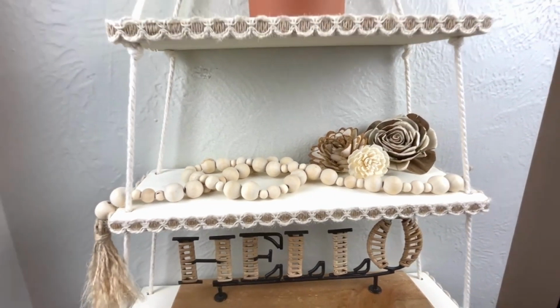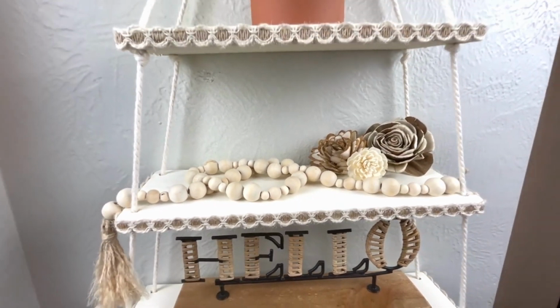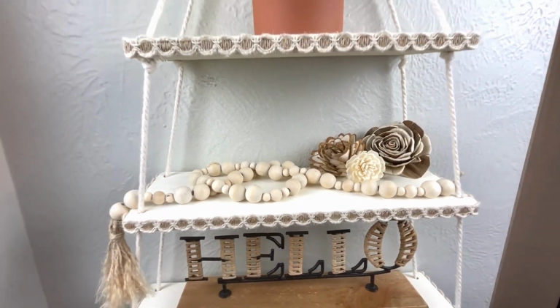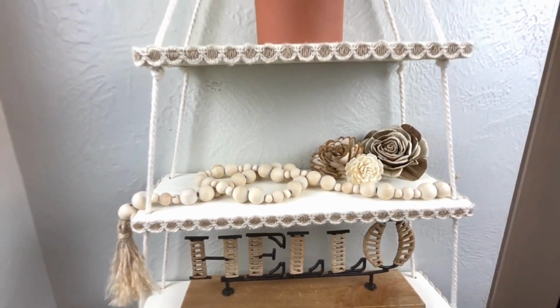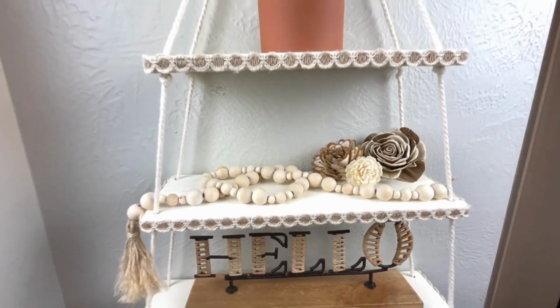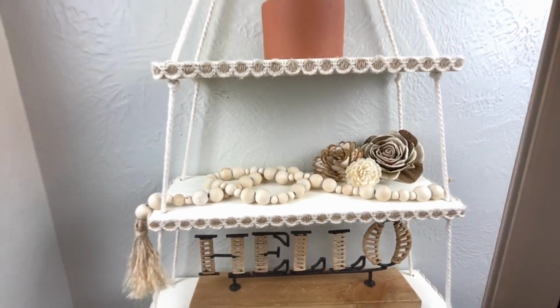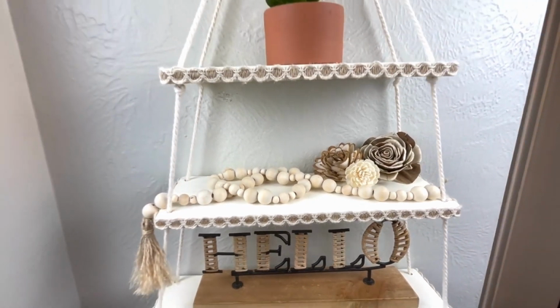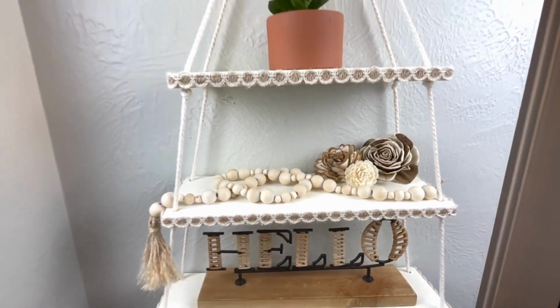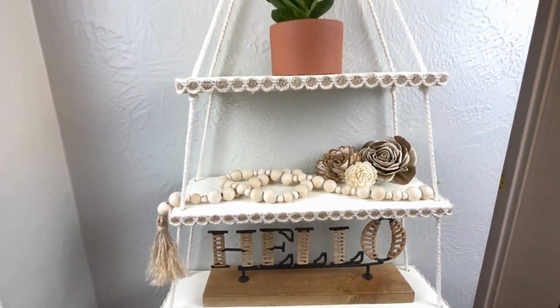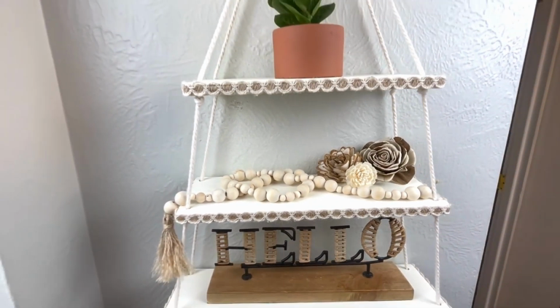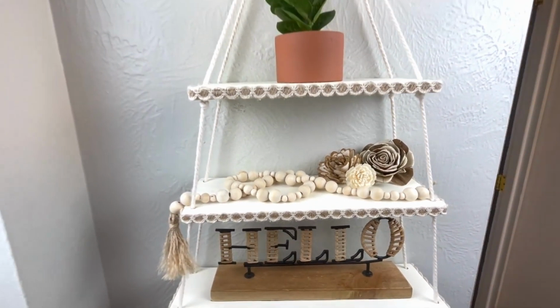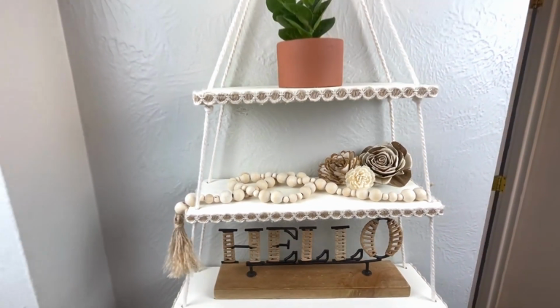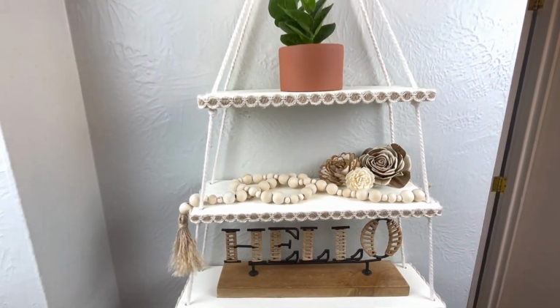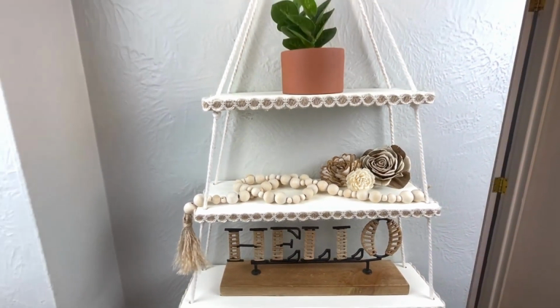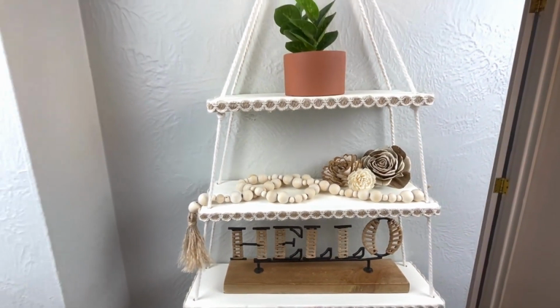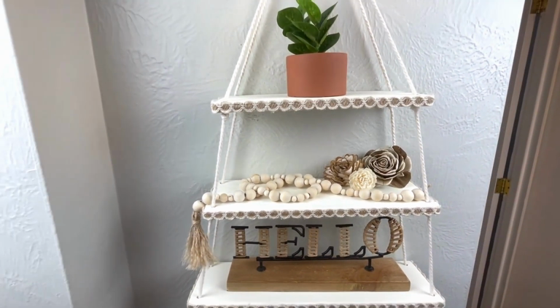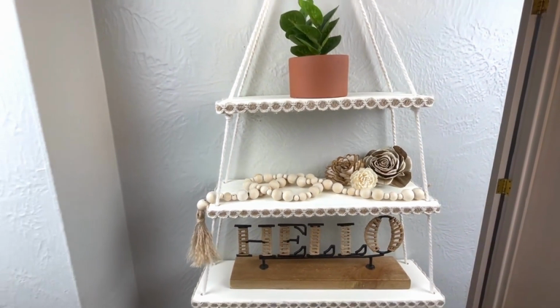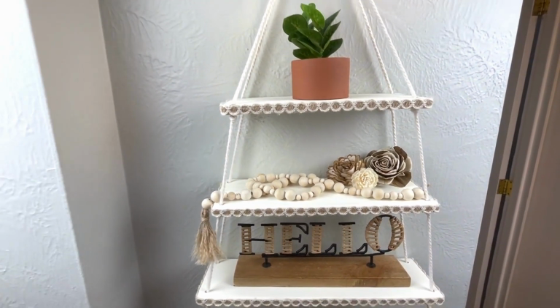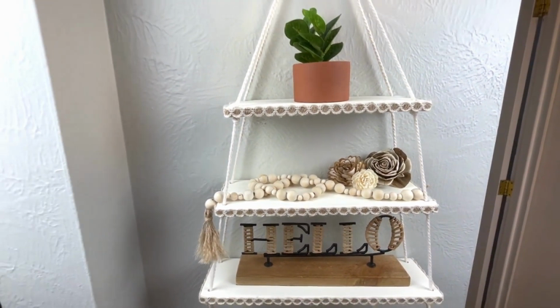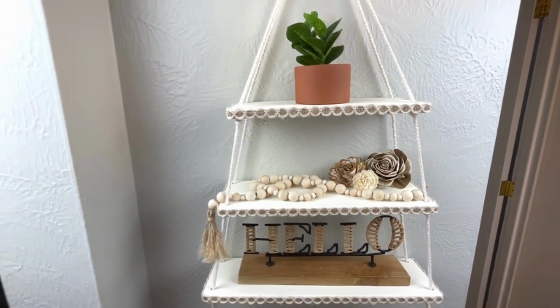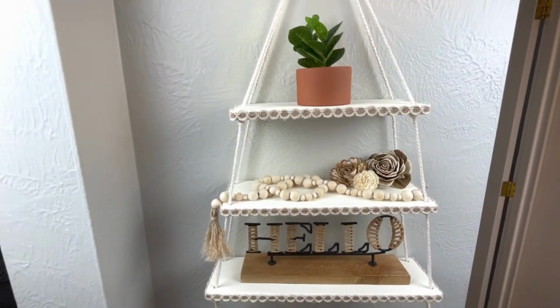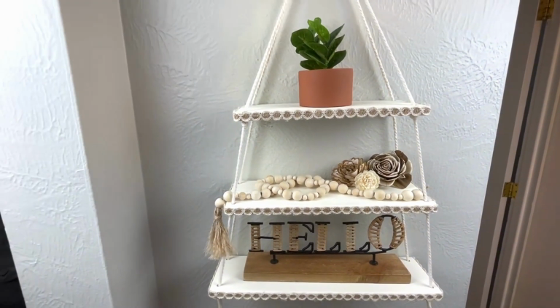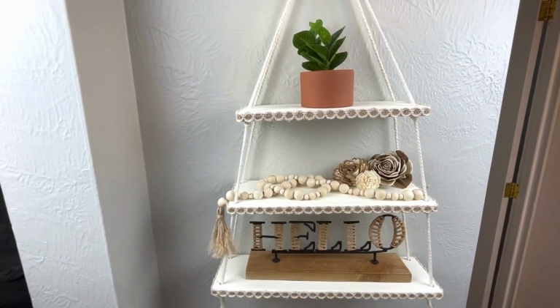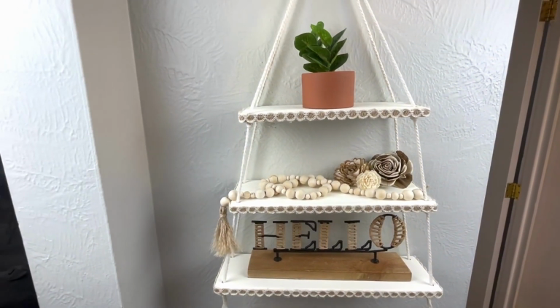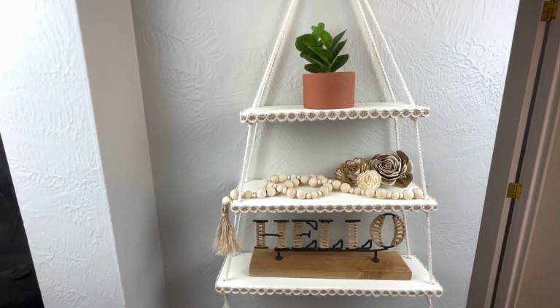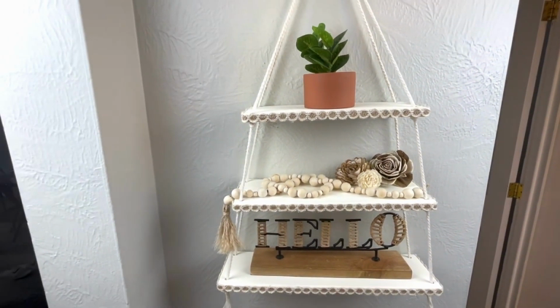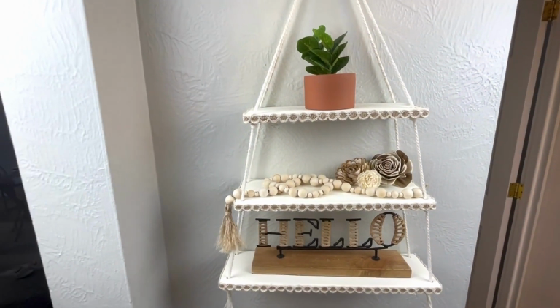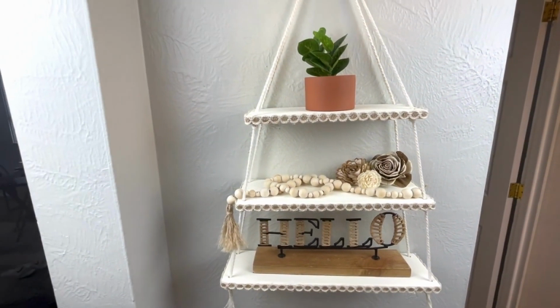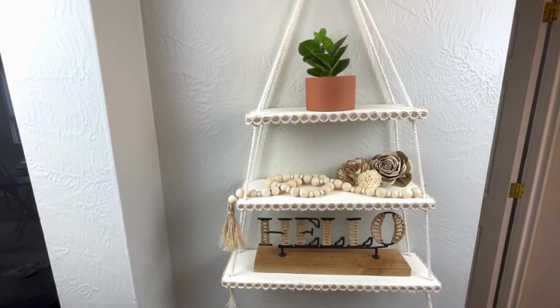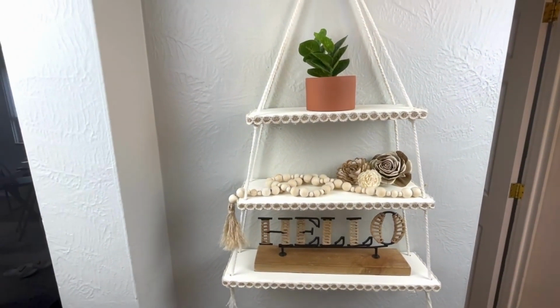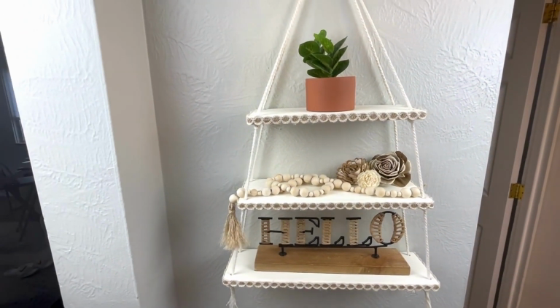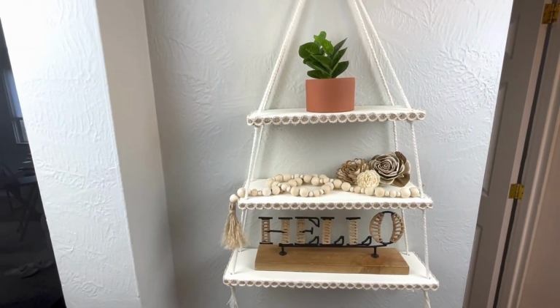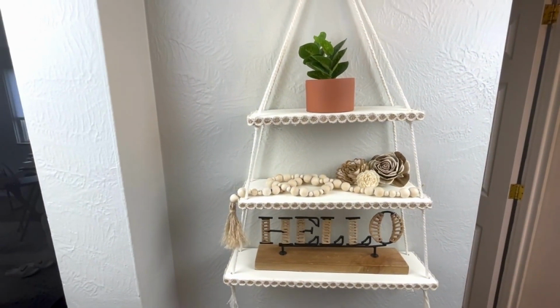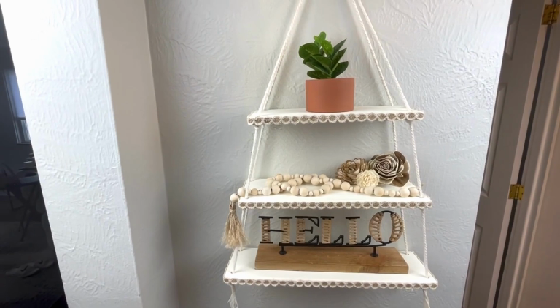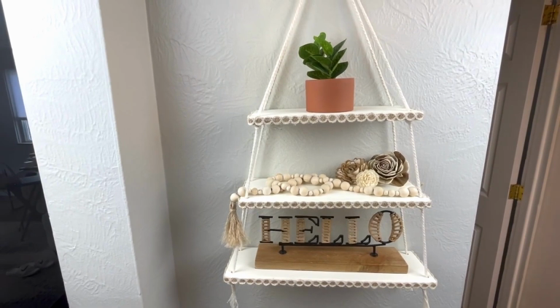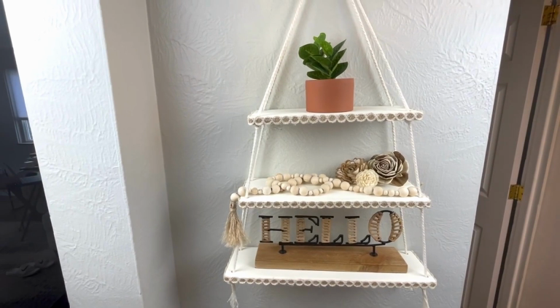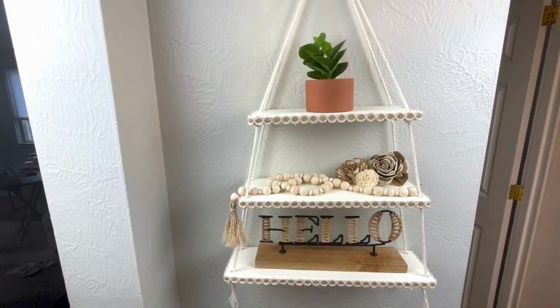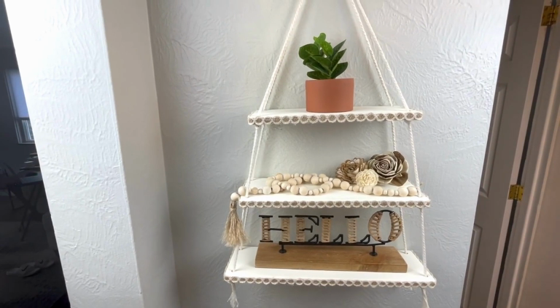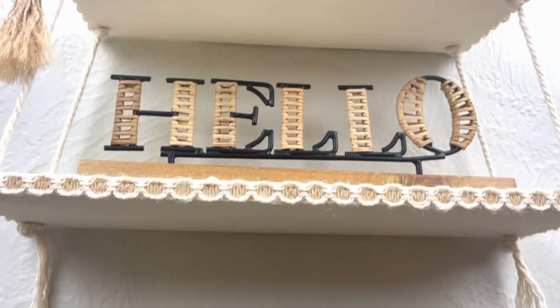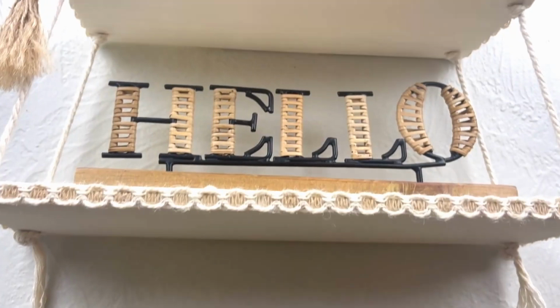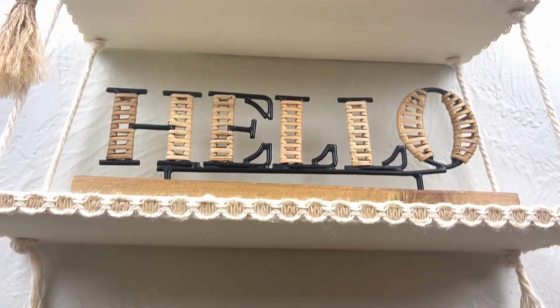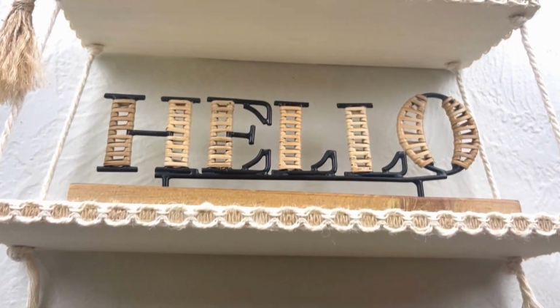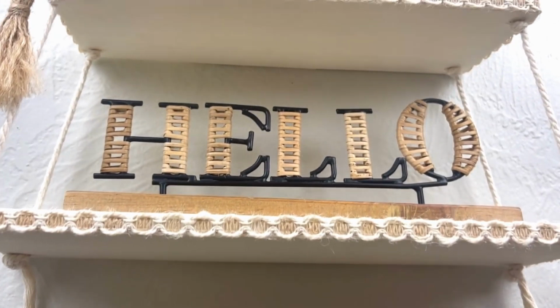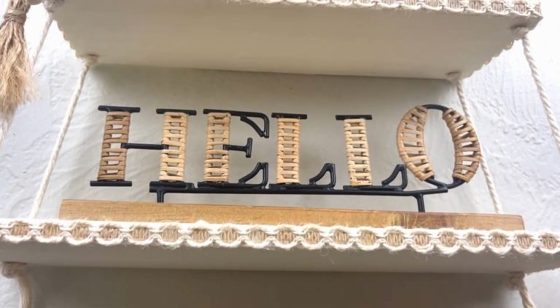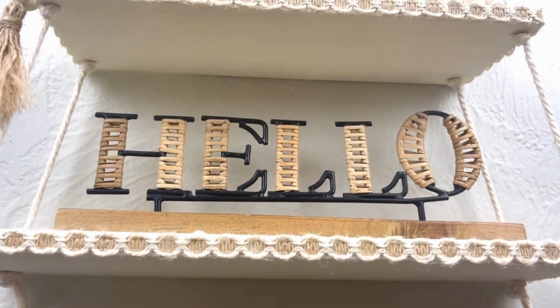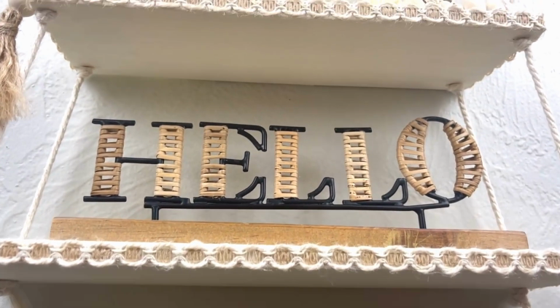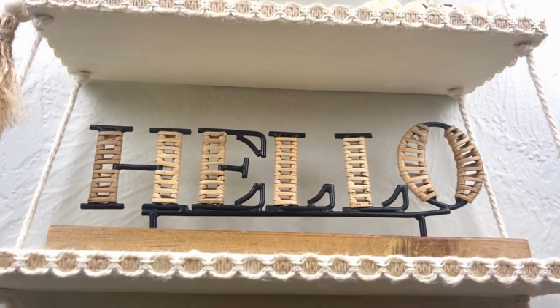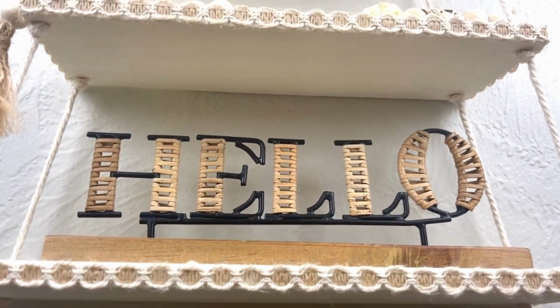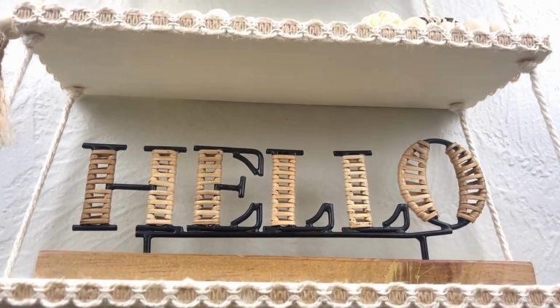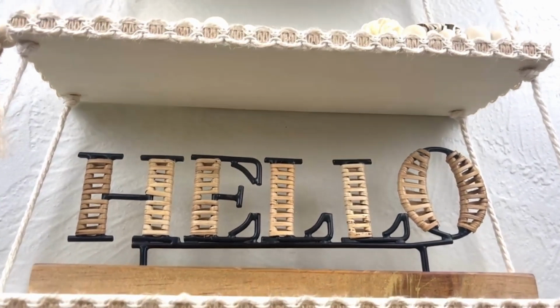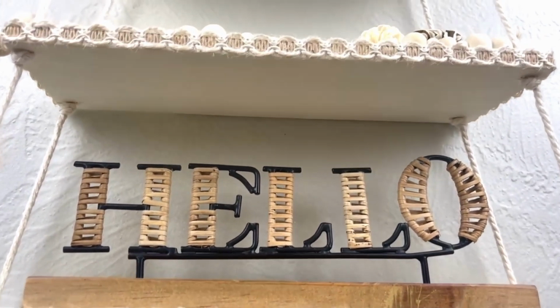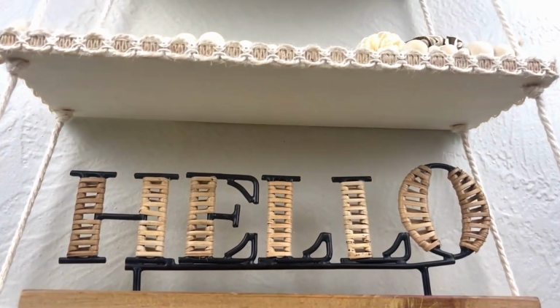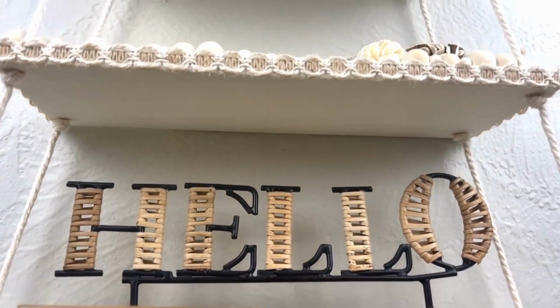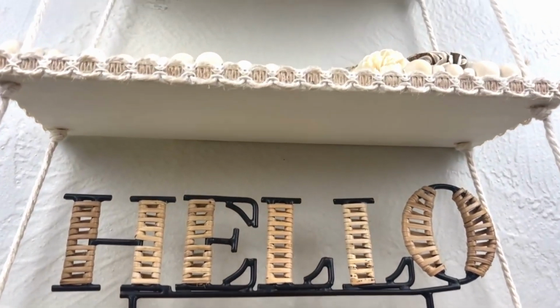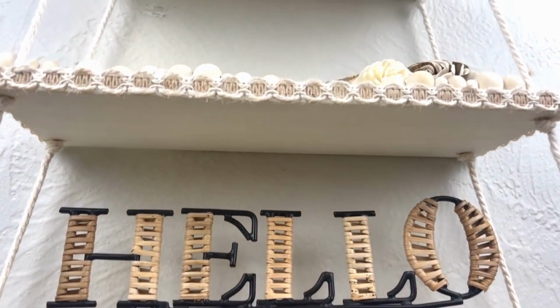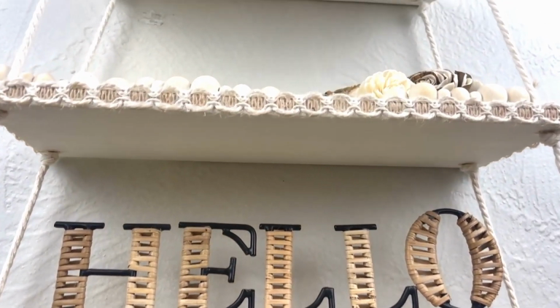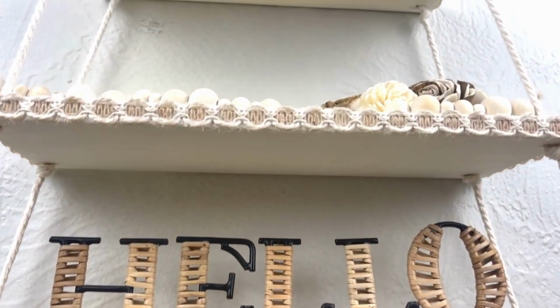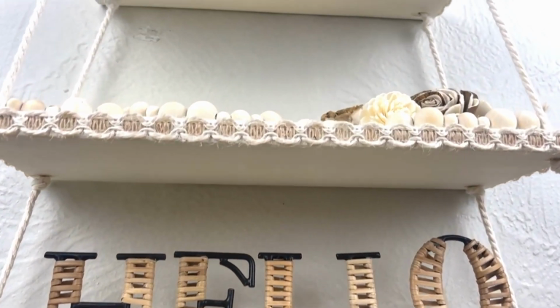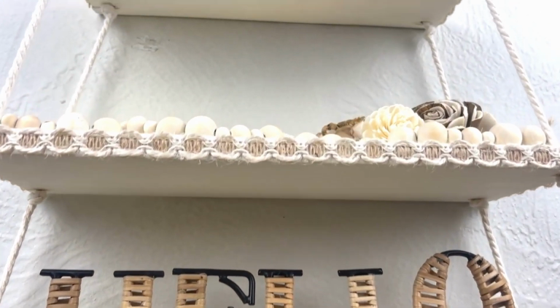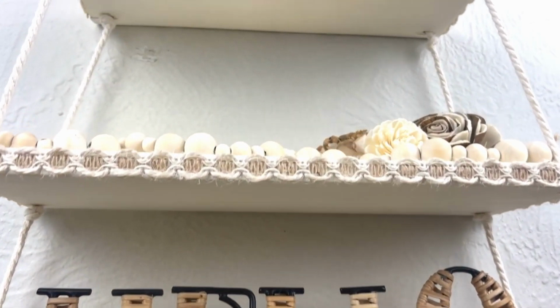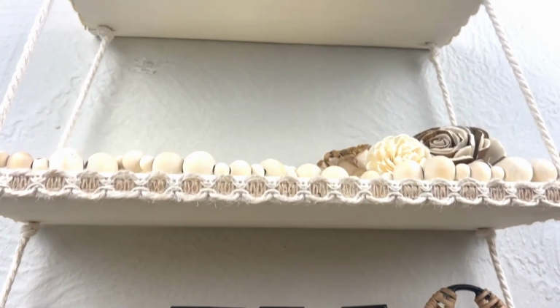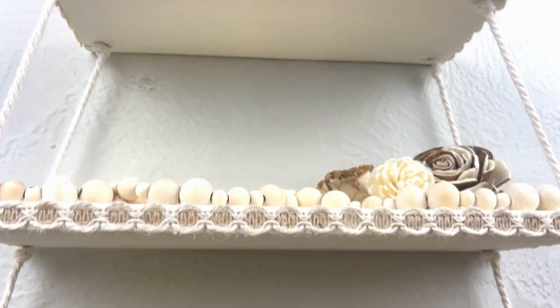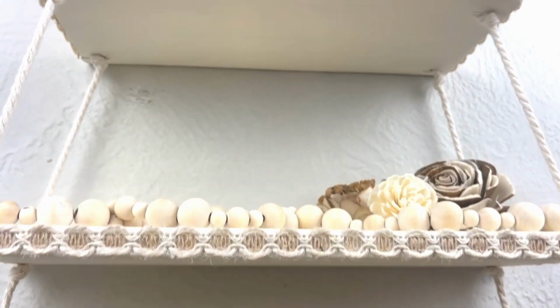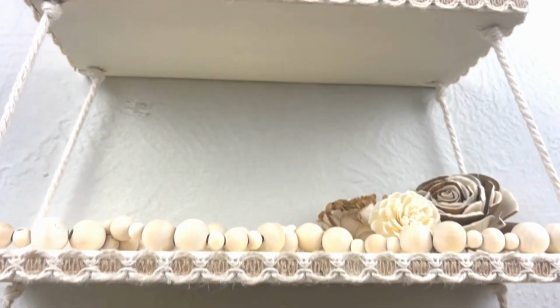But anyways, that's it for today. Let me know which one was your favorite and I'll see you in the next one.